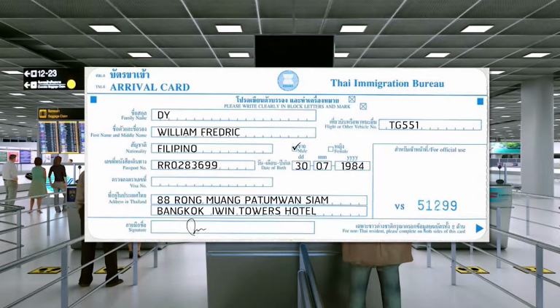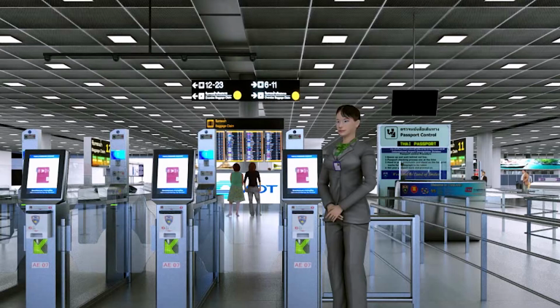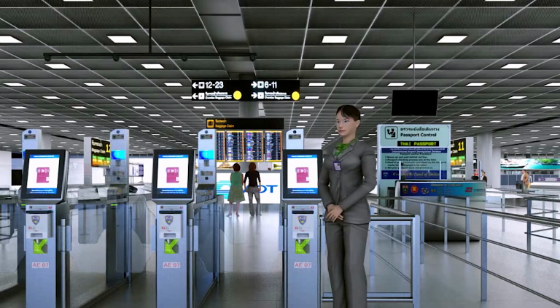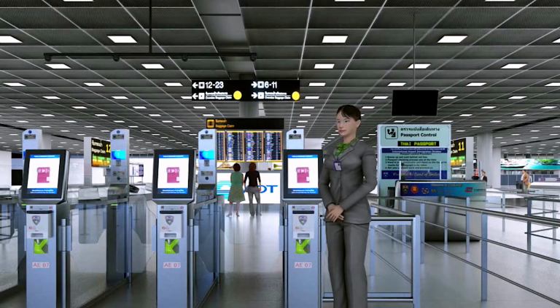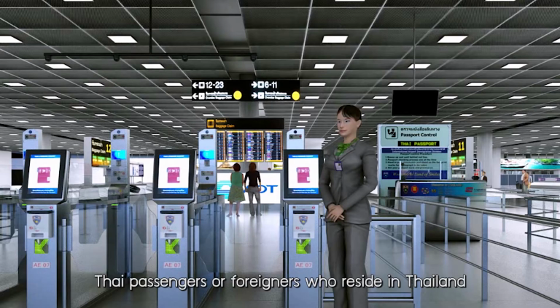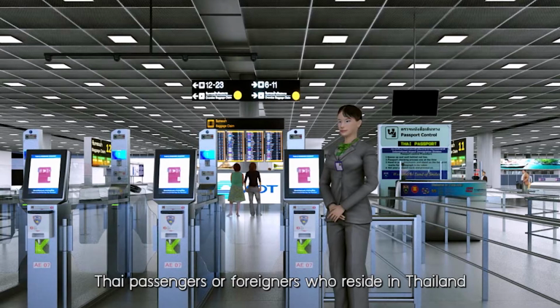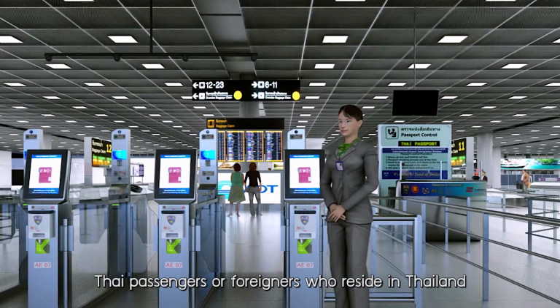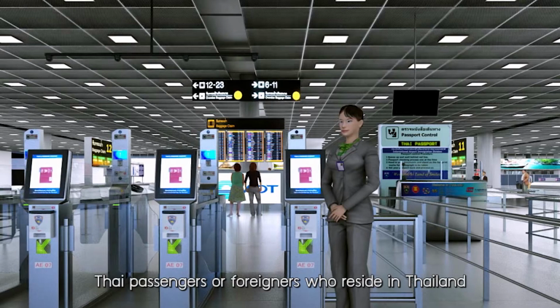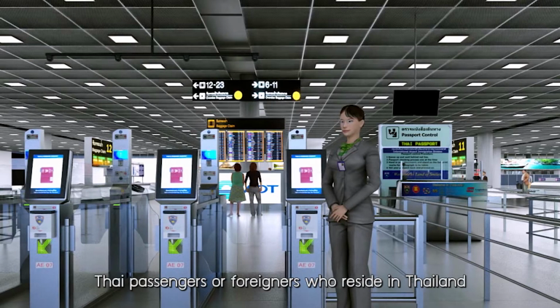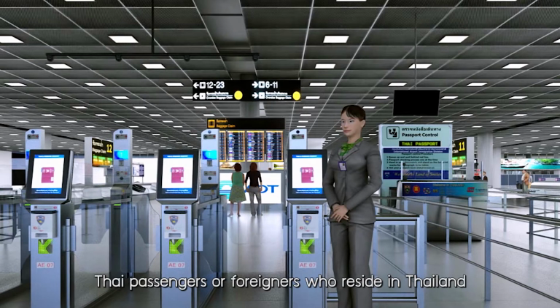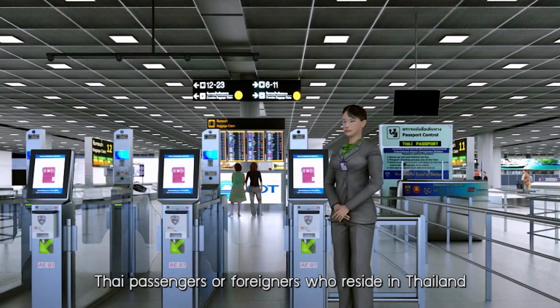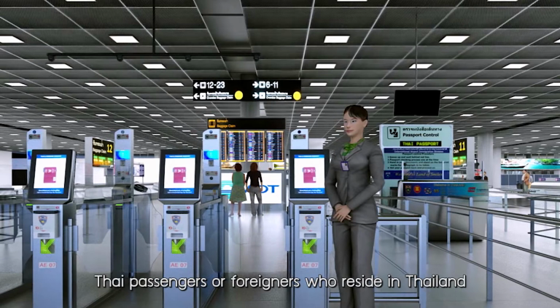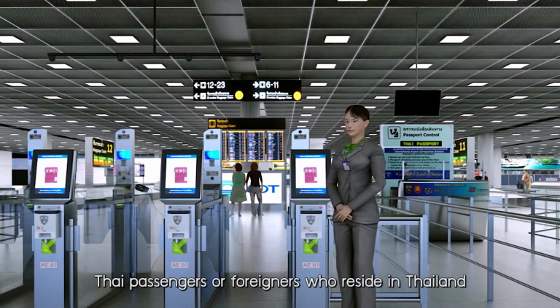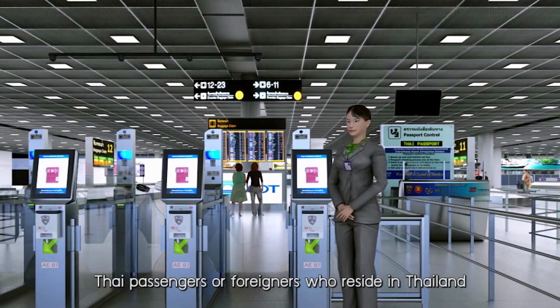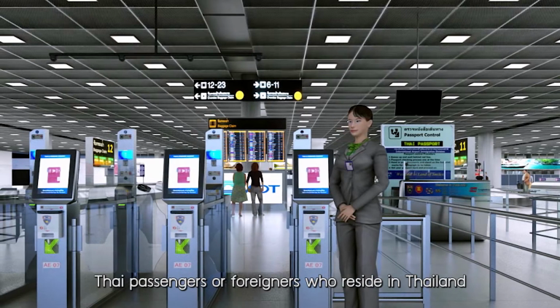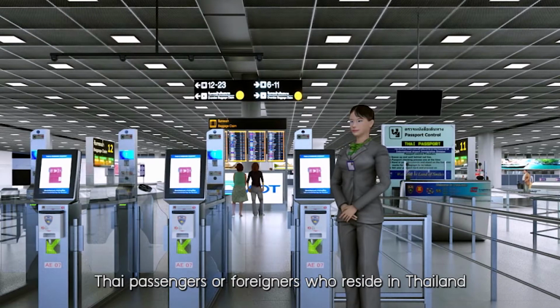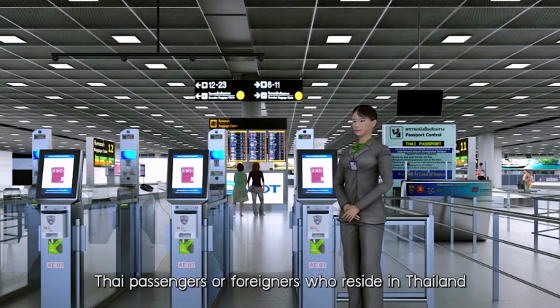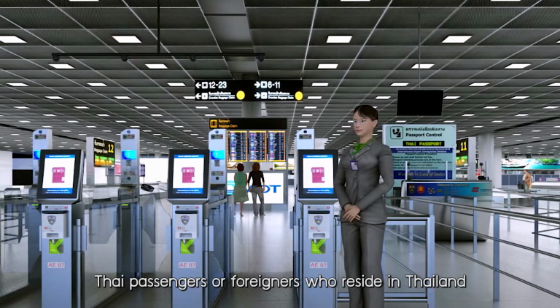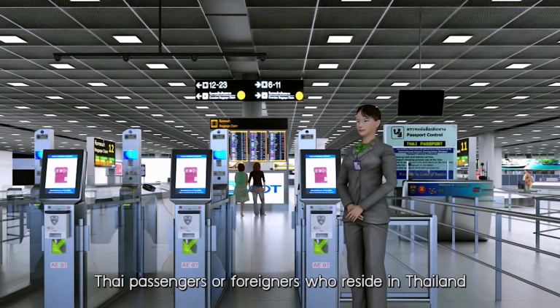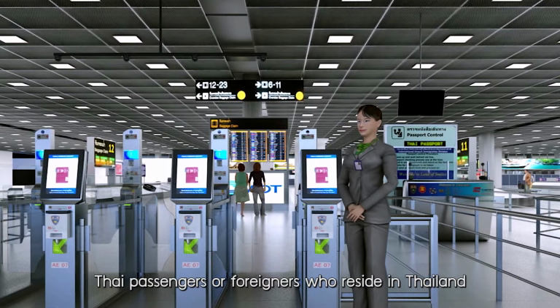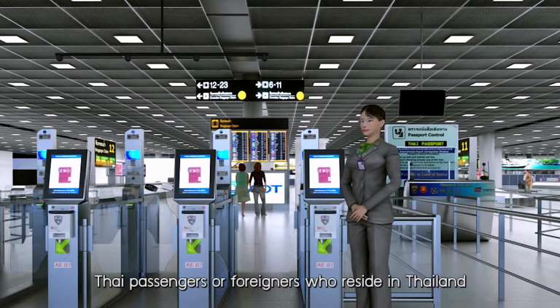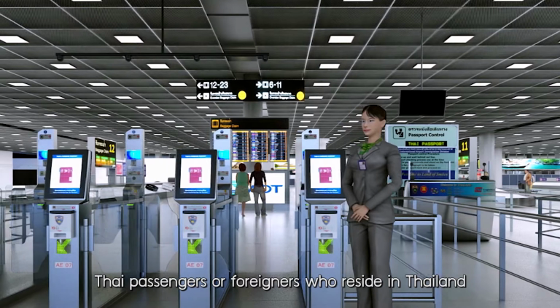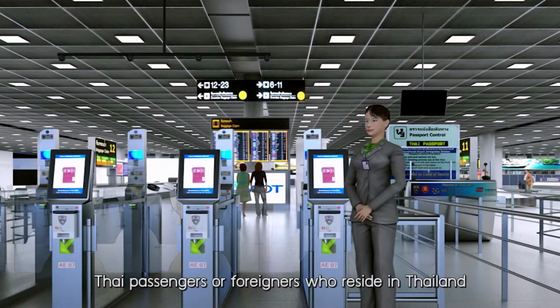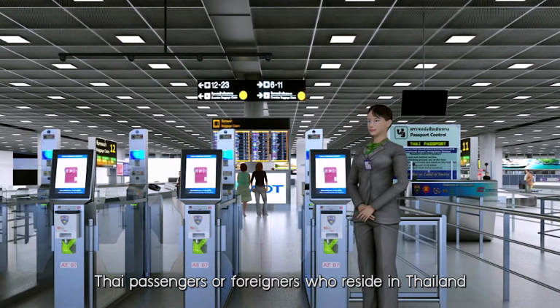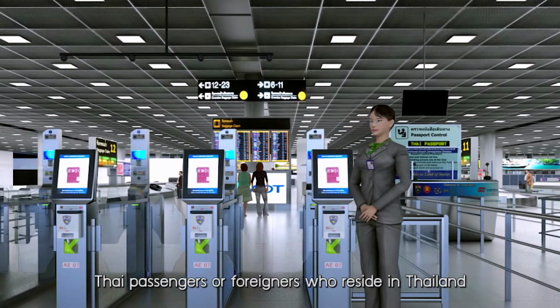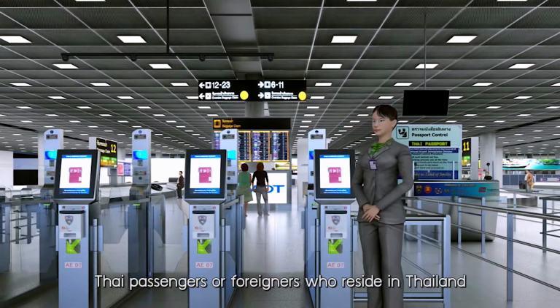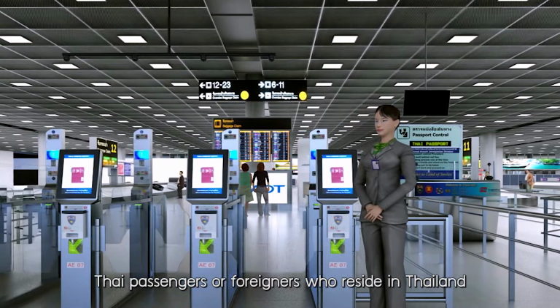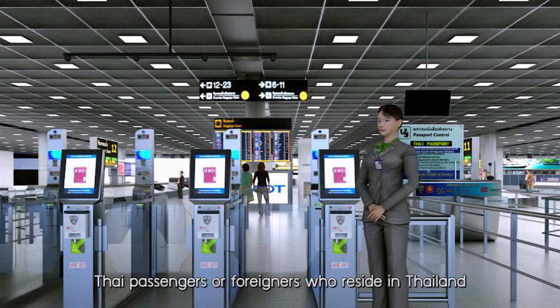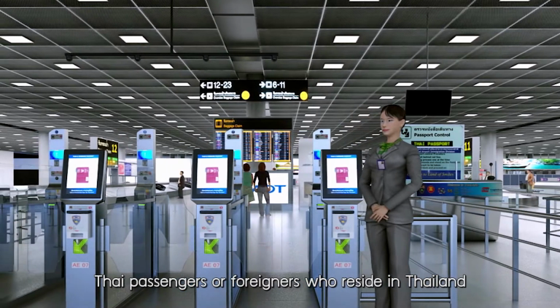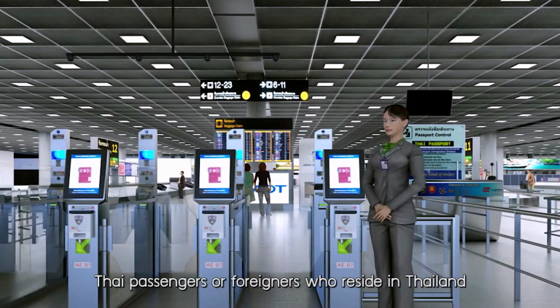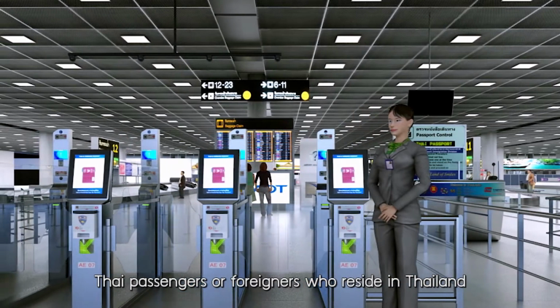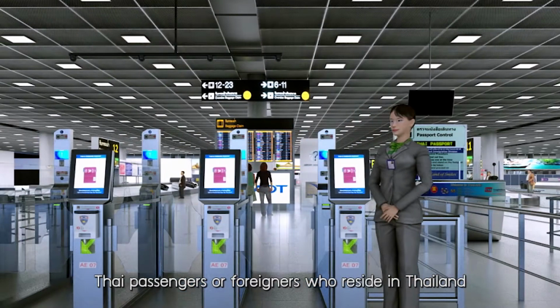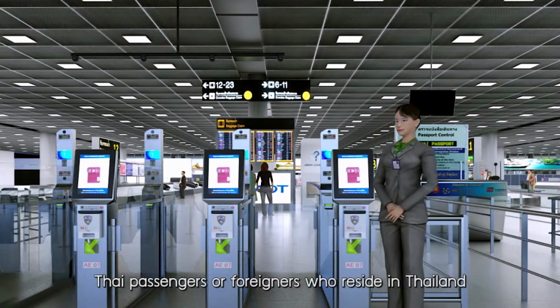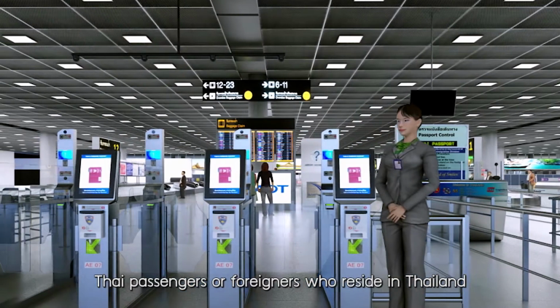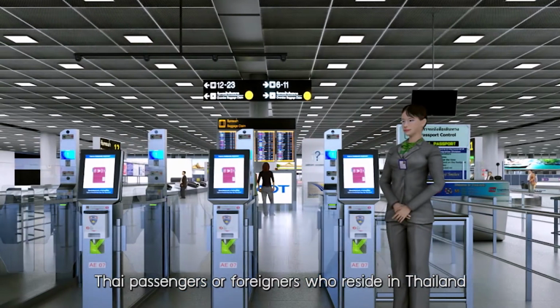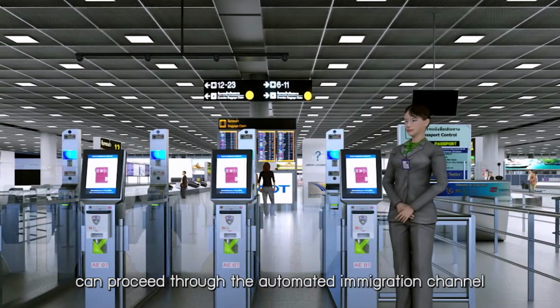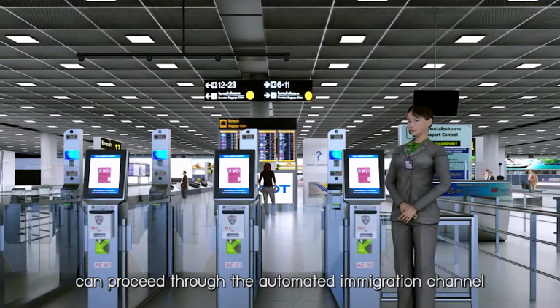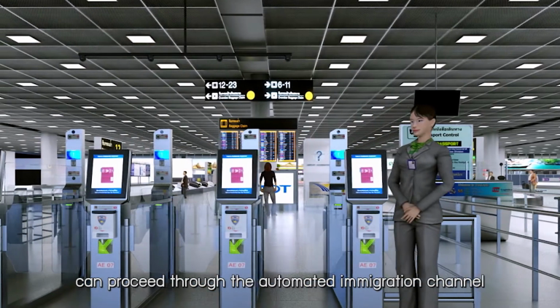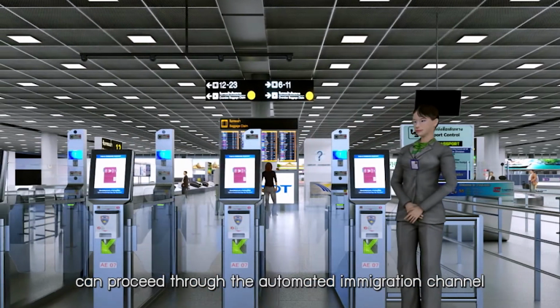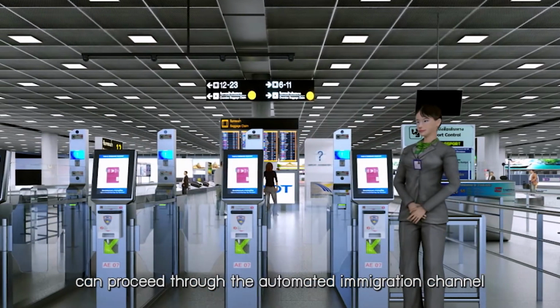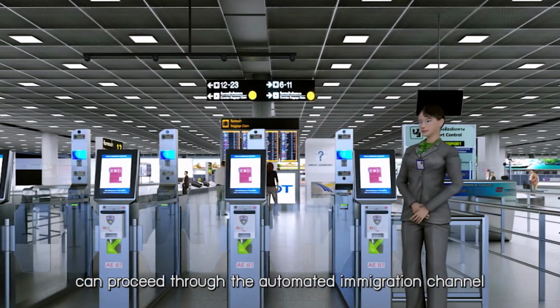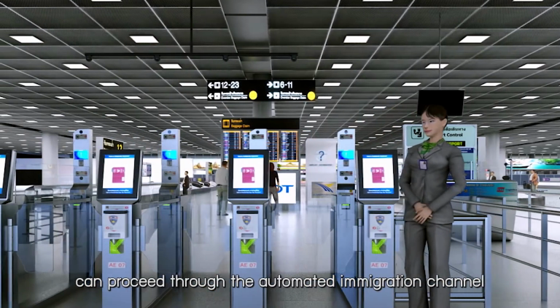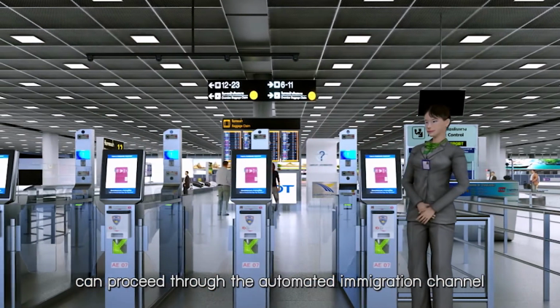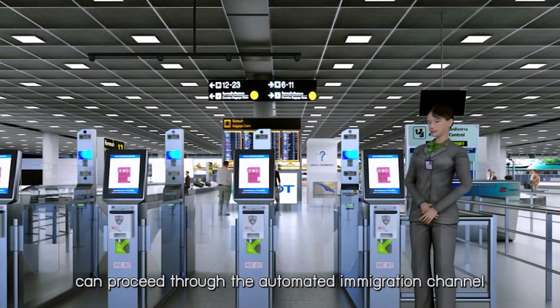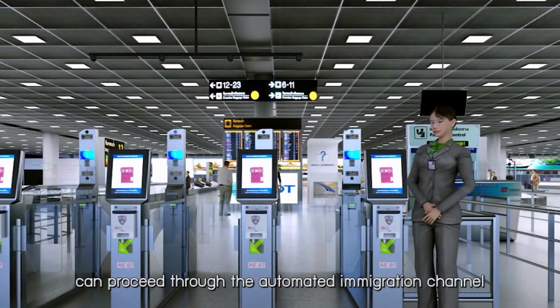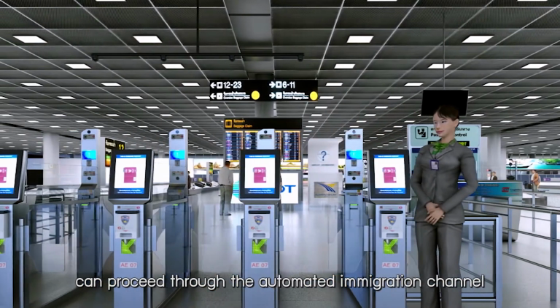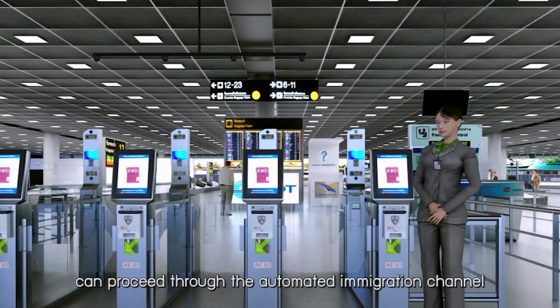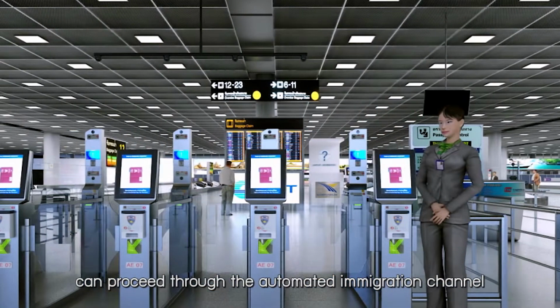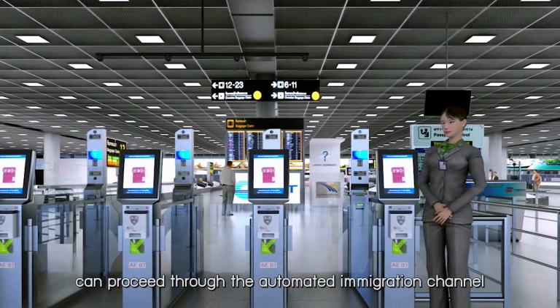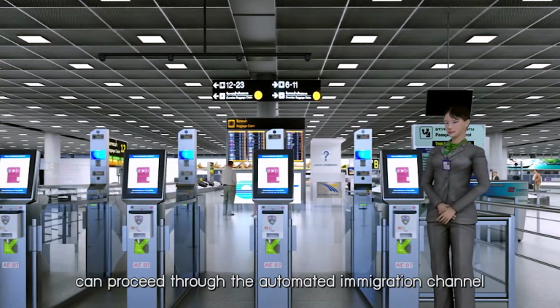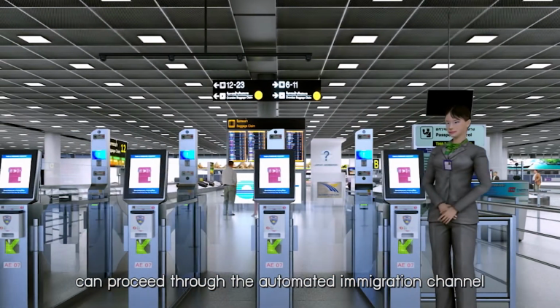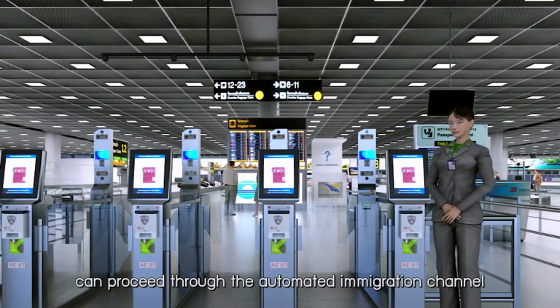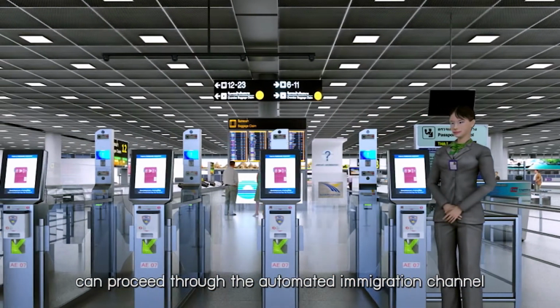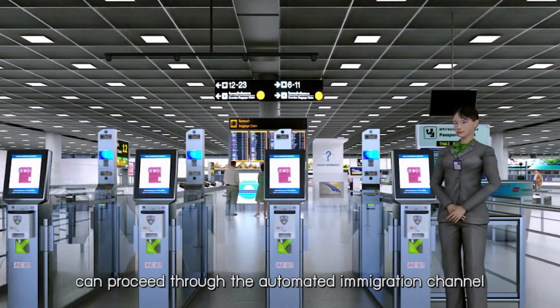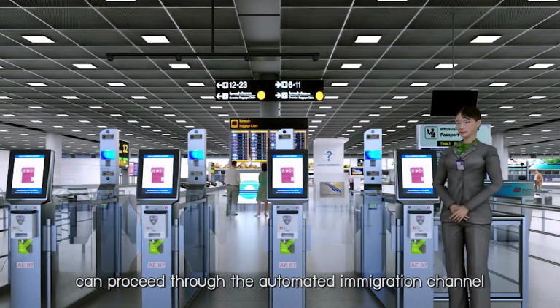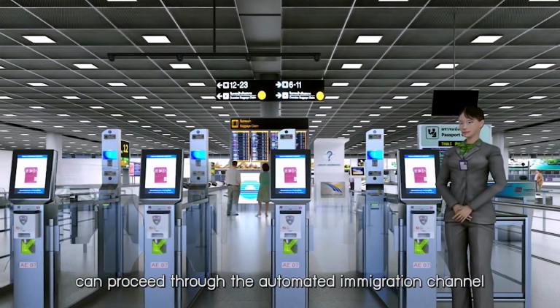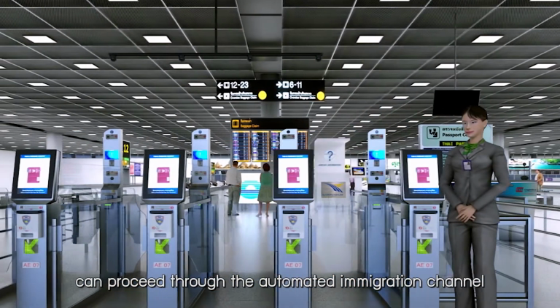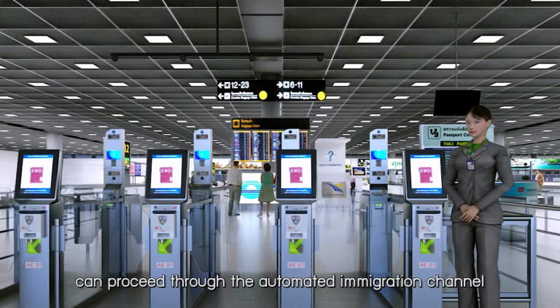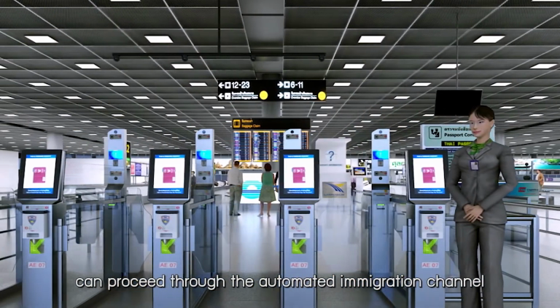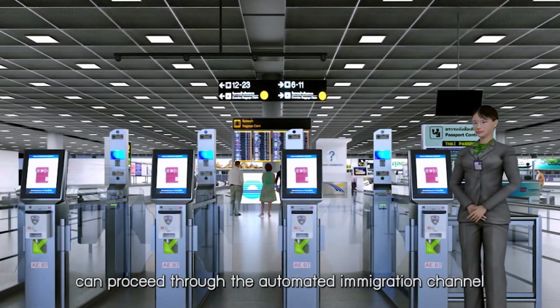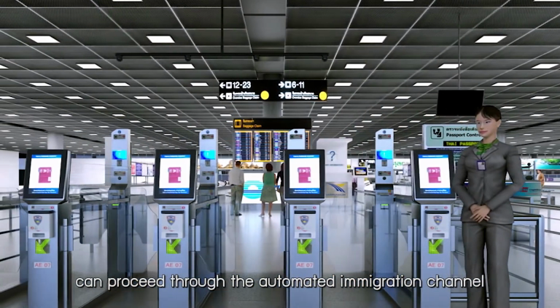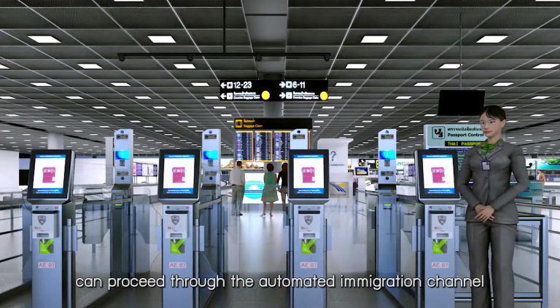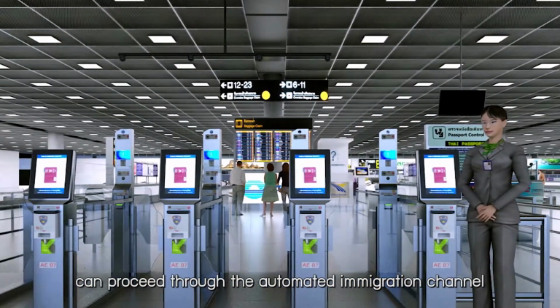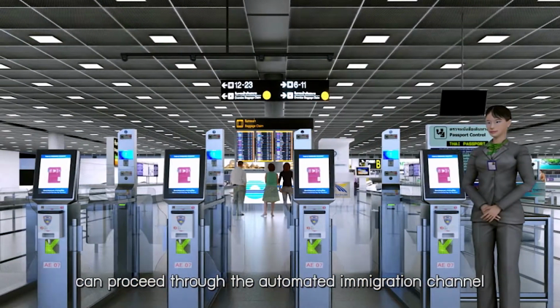Thai passengers or foreigners who reside in Thailand can proceed through the automated immigration channel.